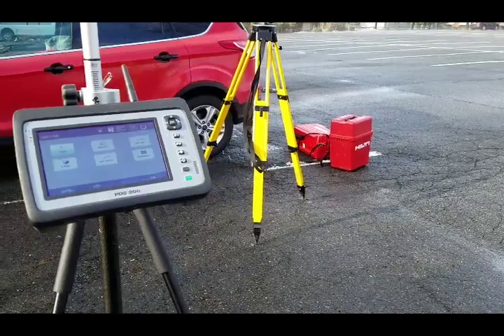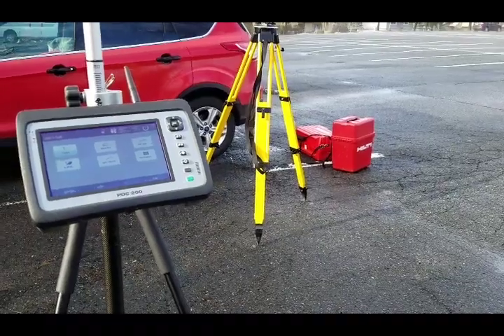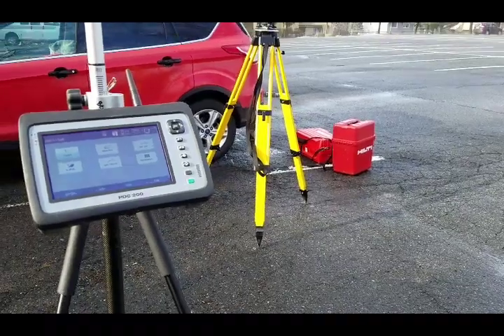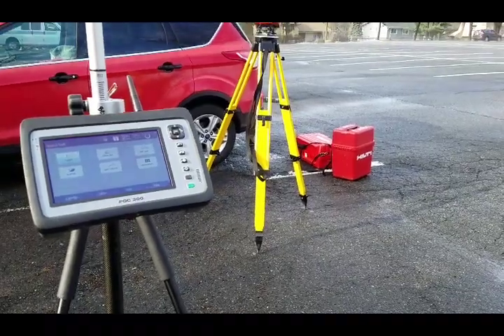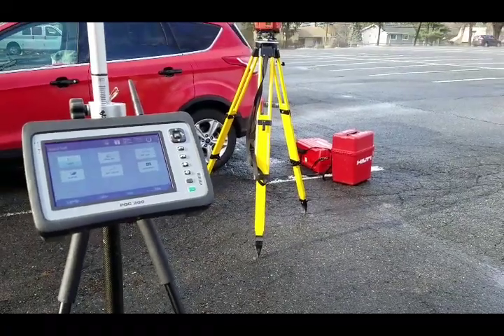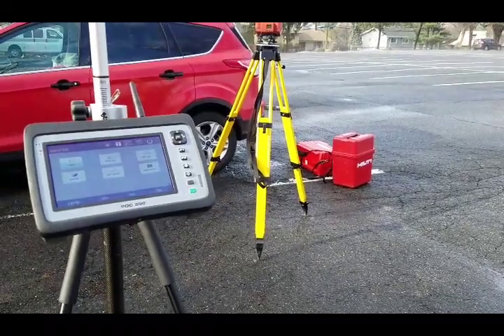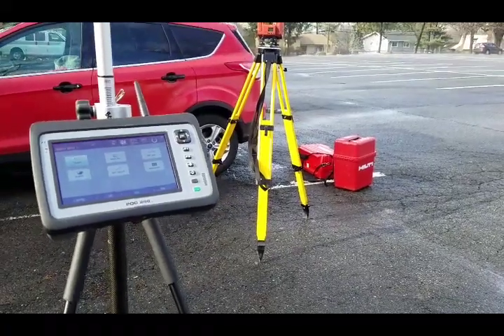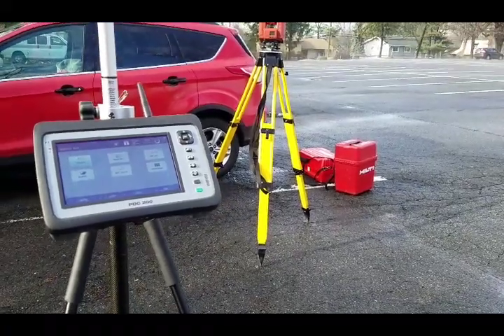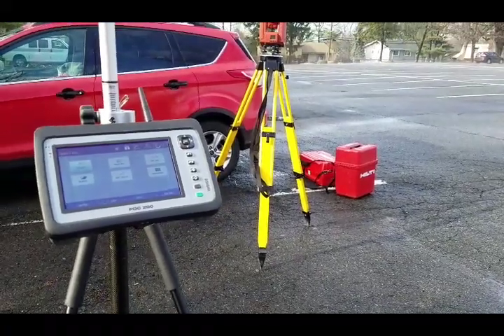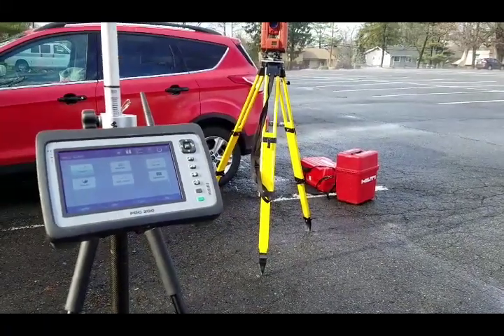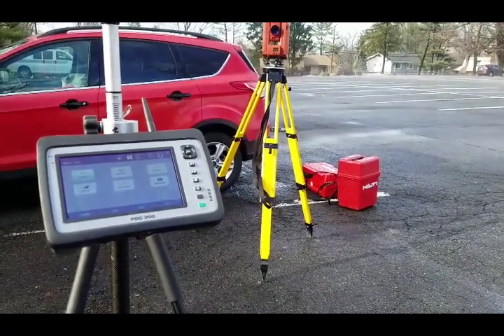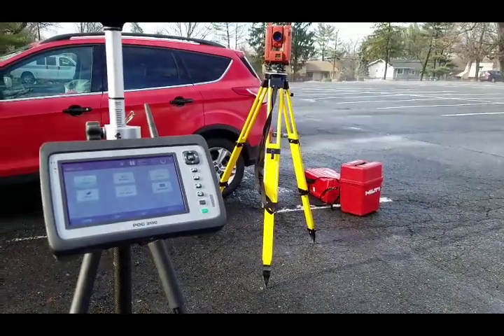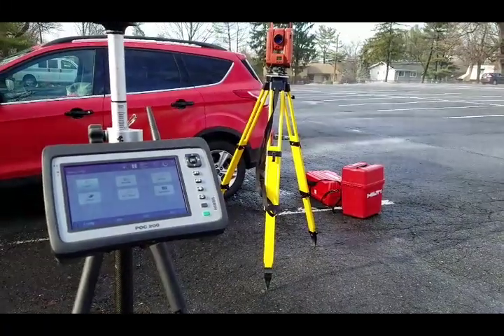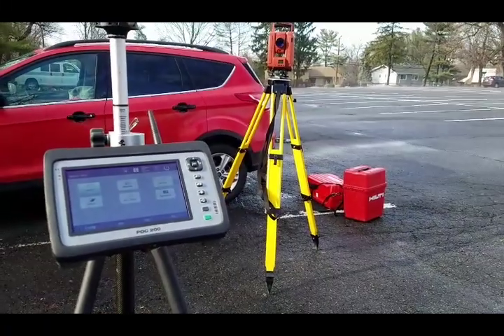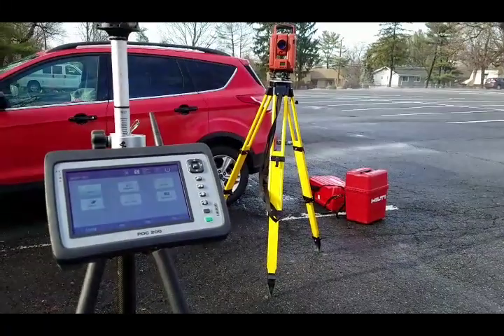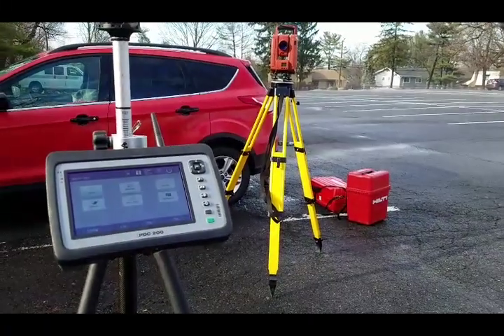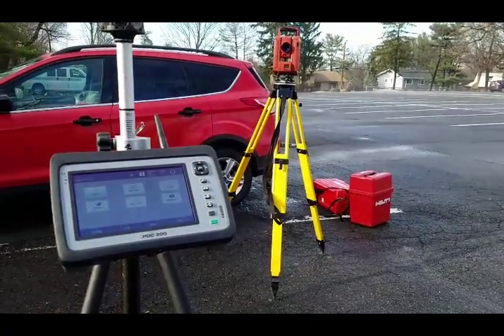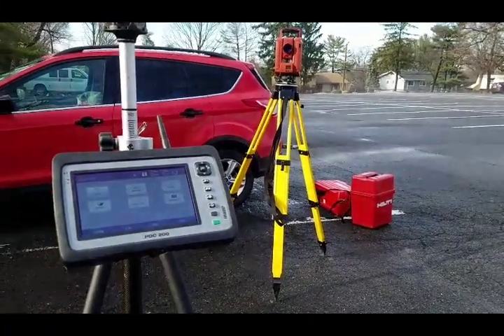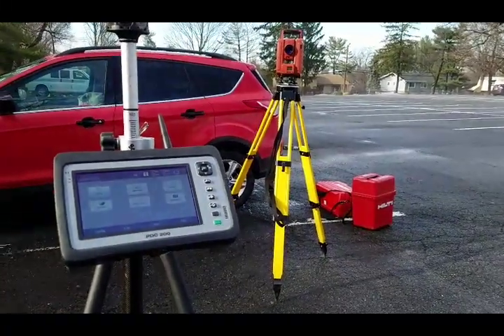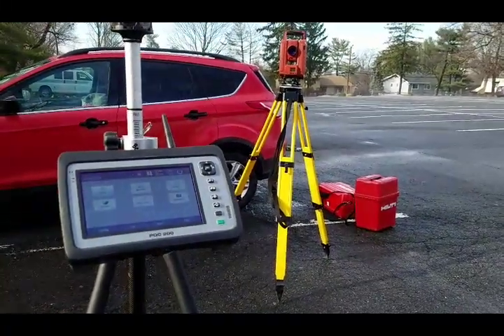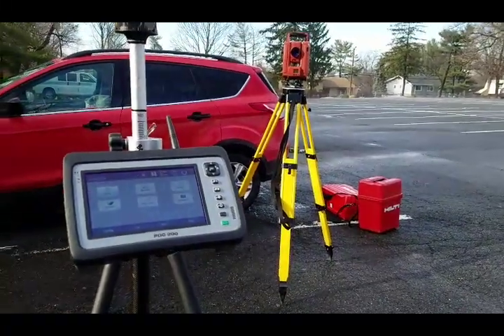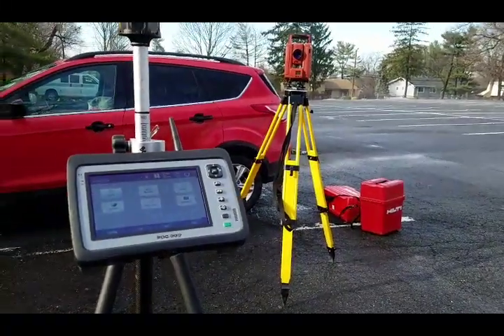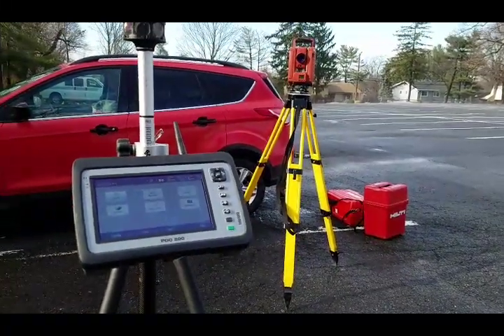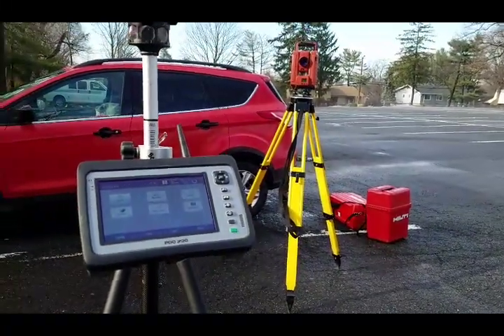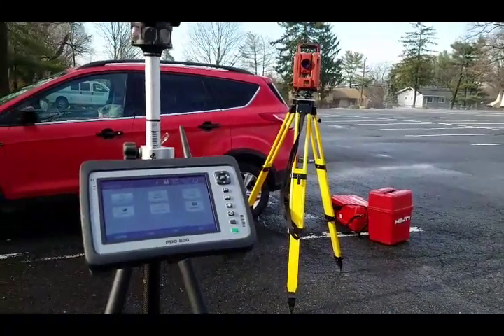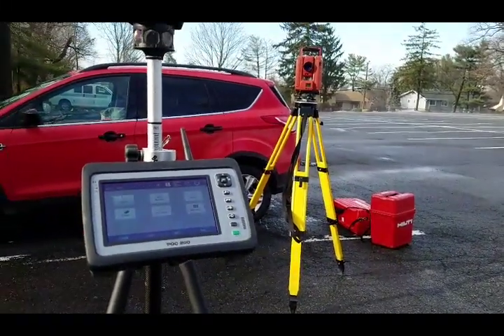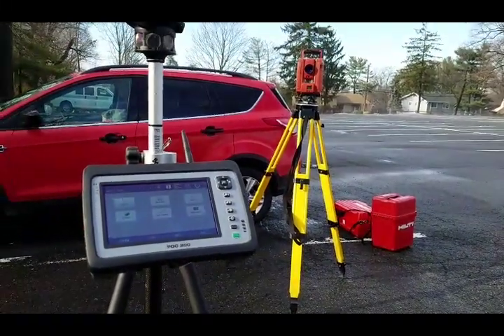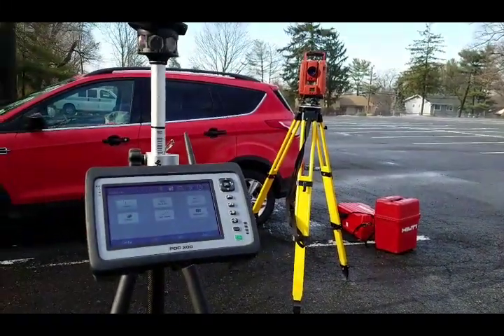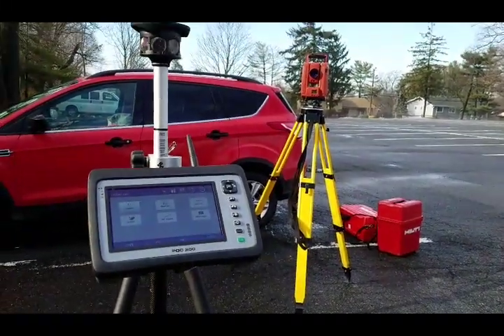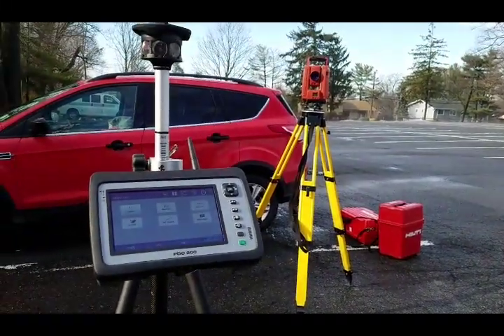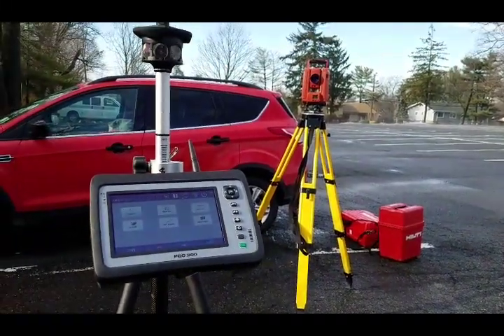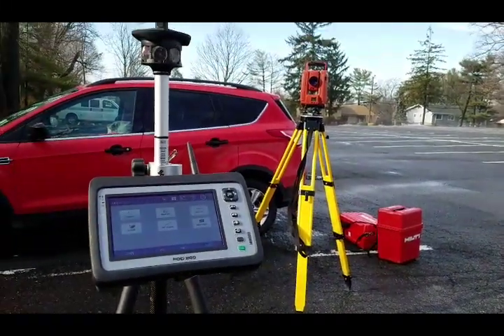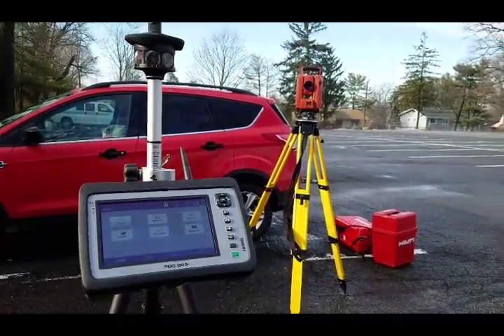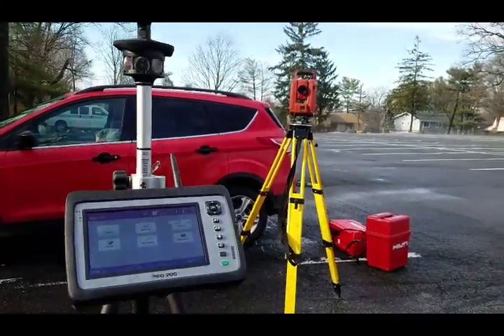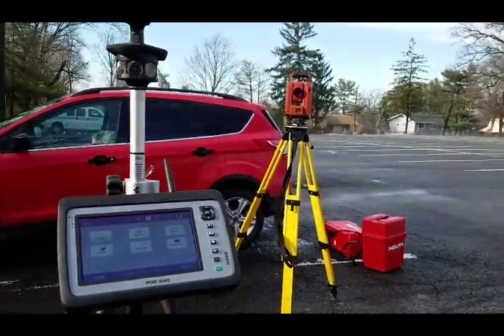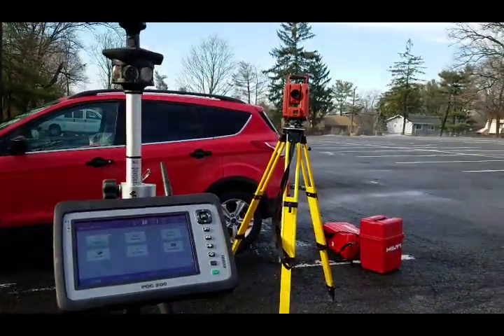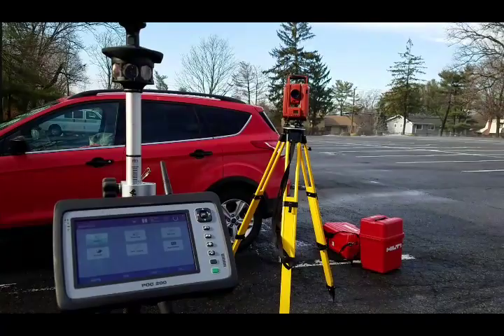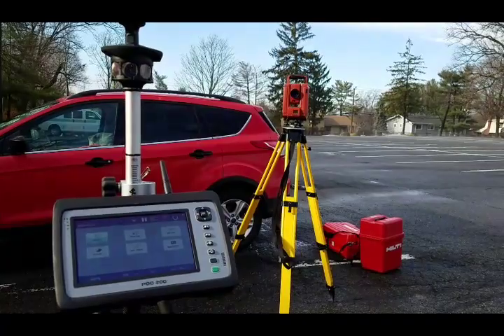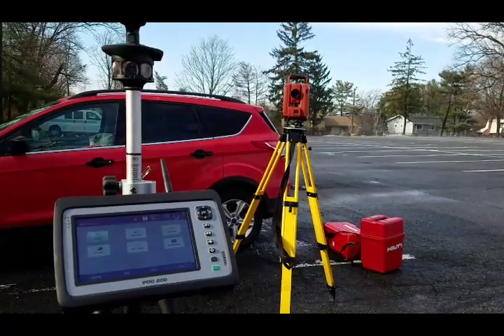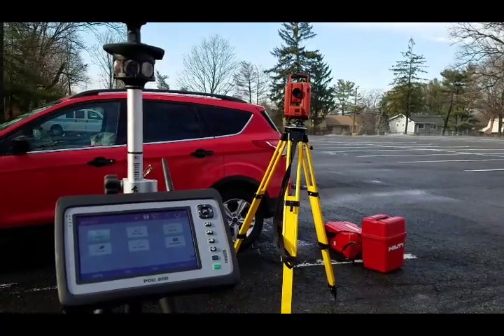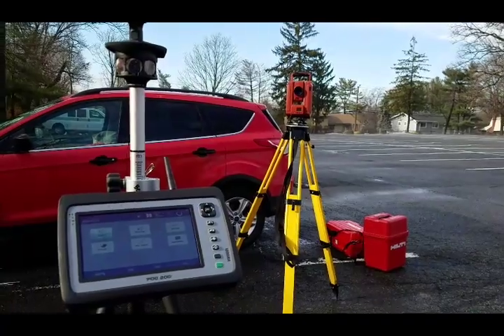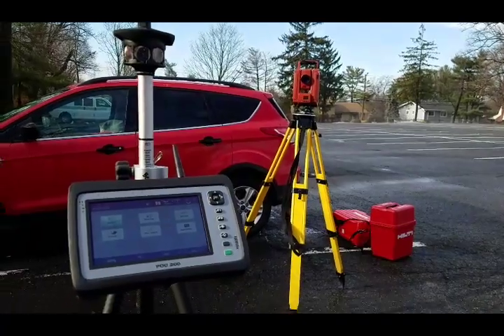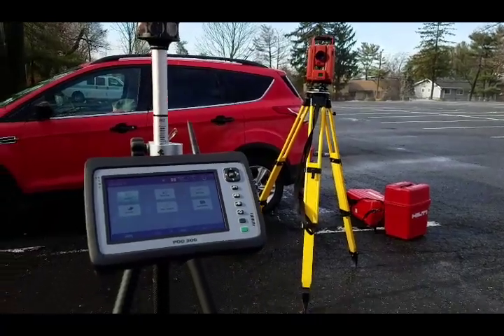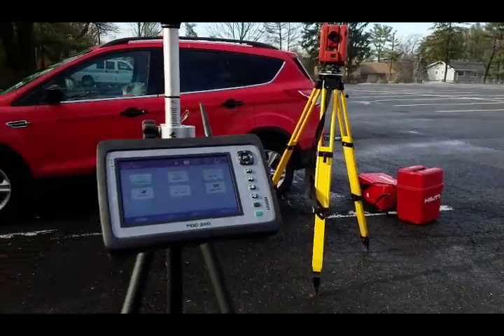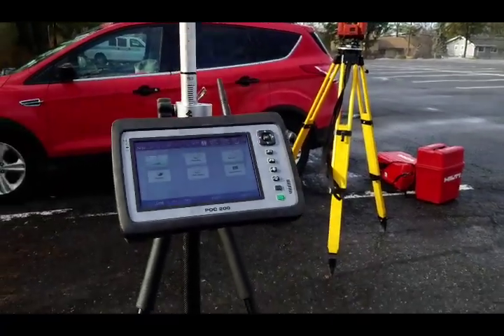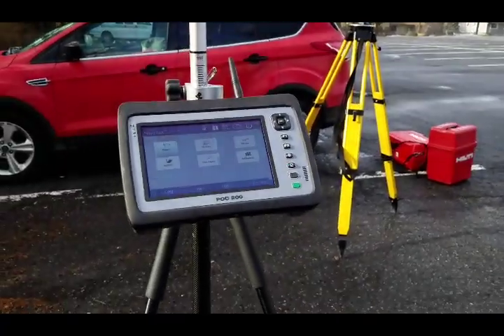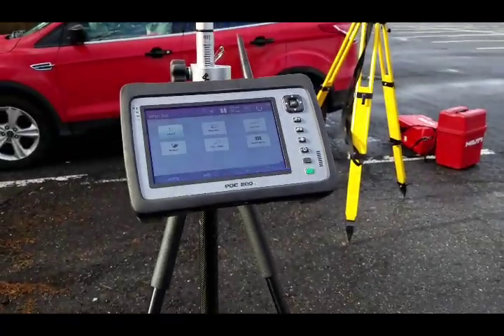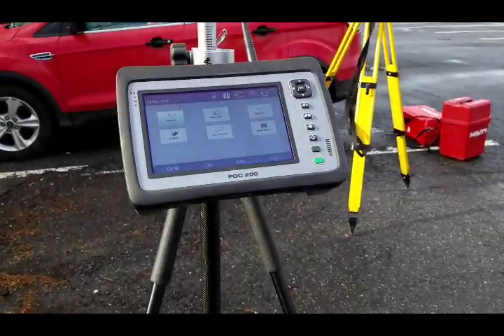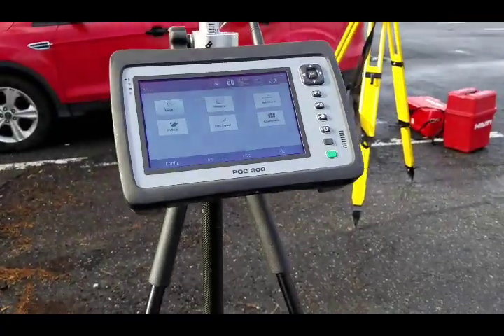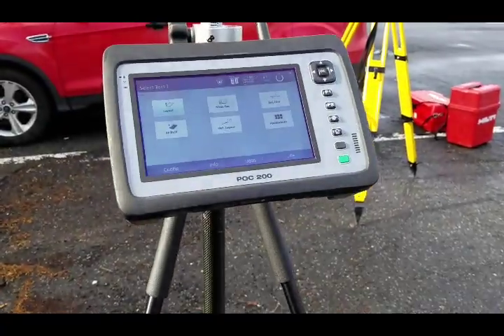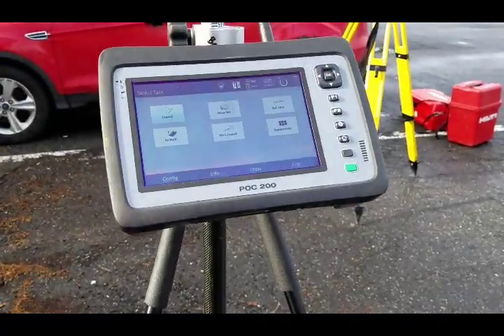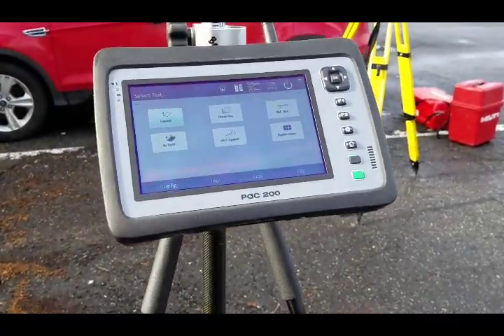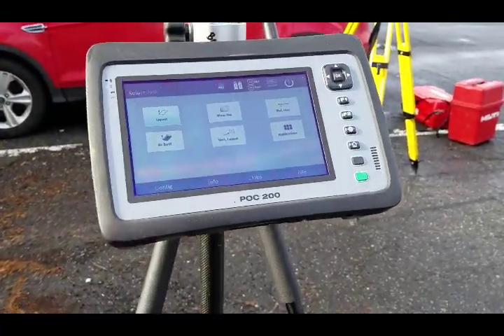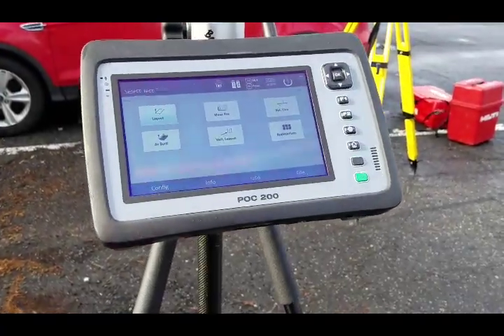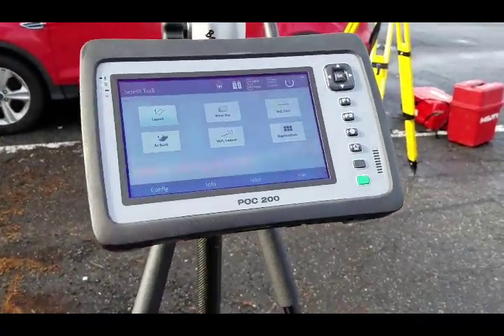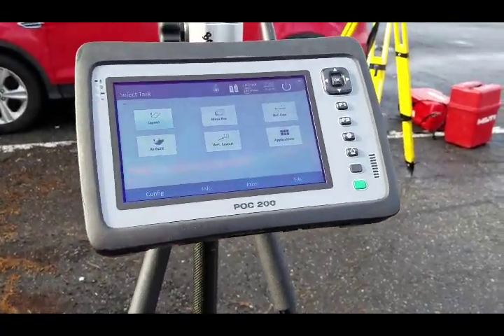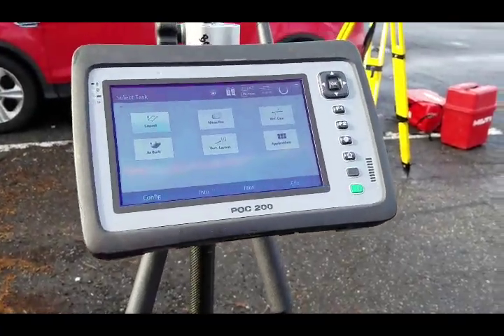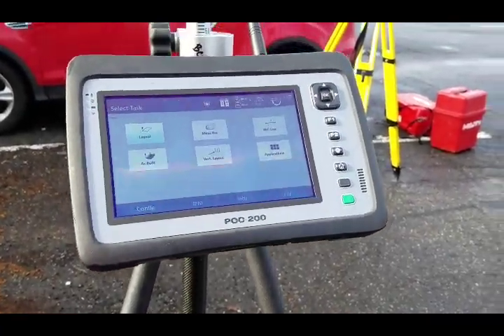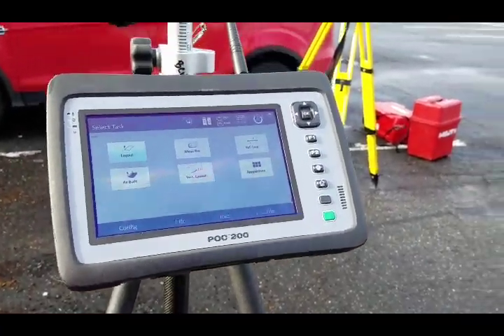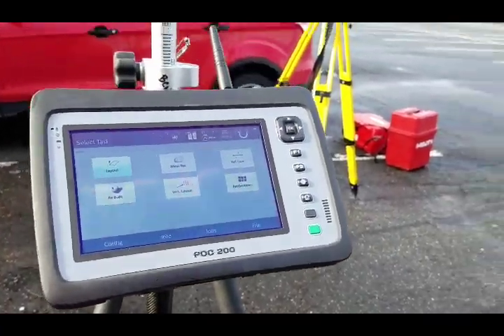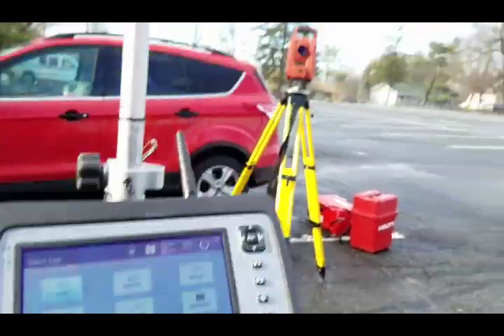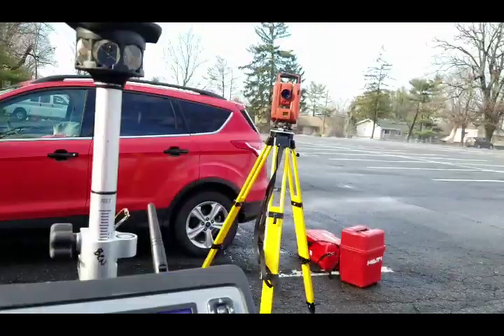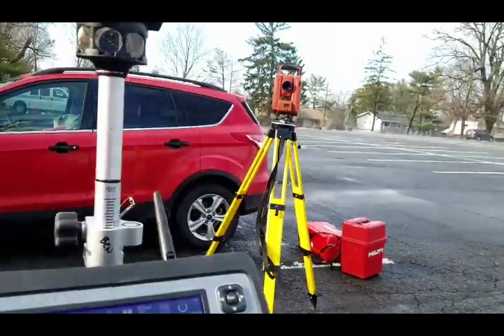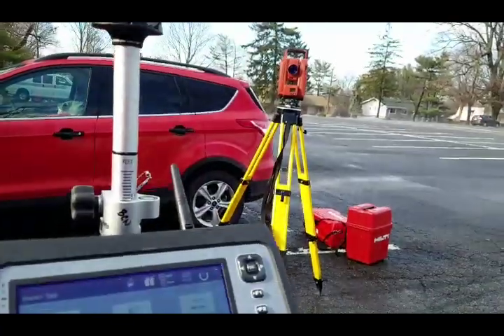I want to make a quick video on how to set up your station using heights with the POS-180. This is the POC-200, and the tablet connects to it.